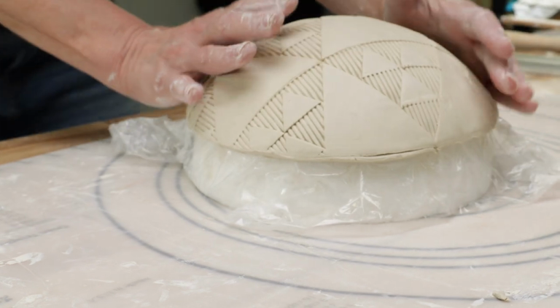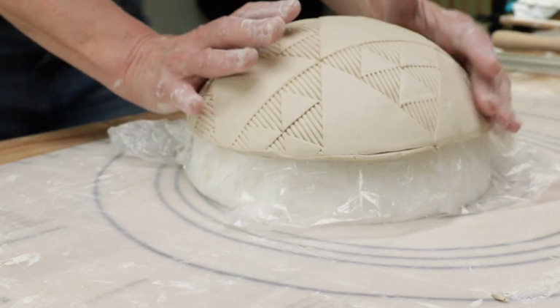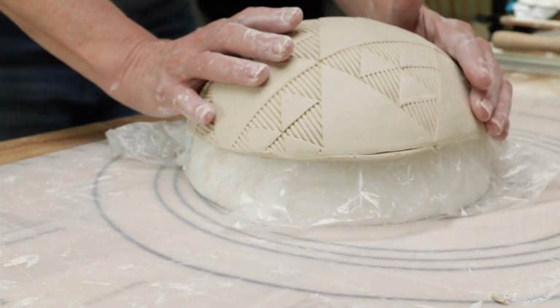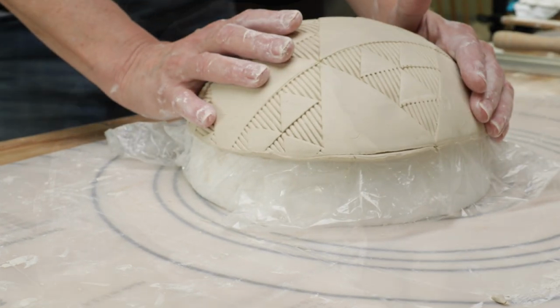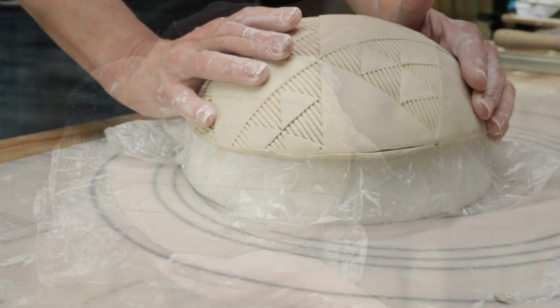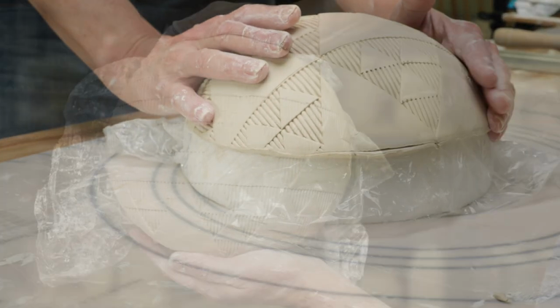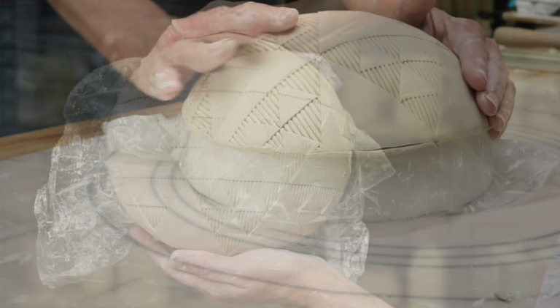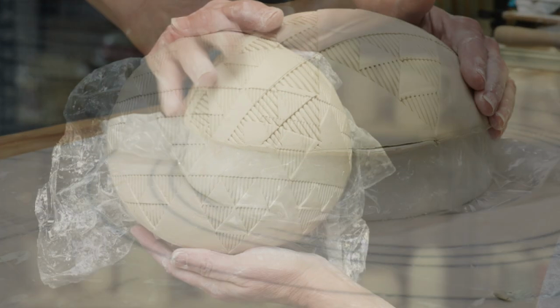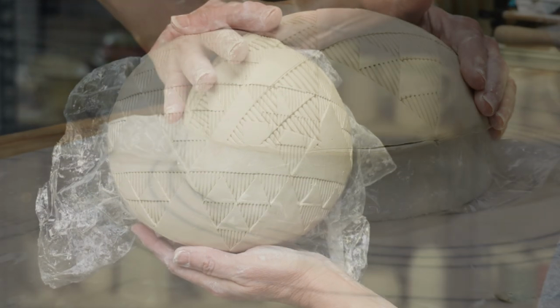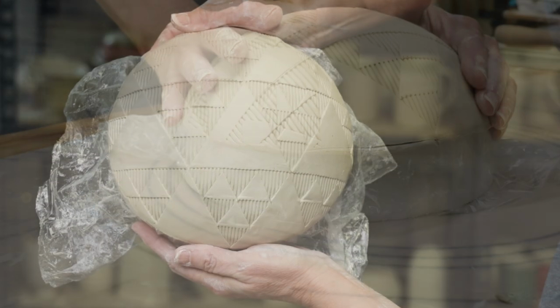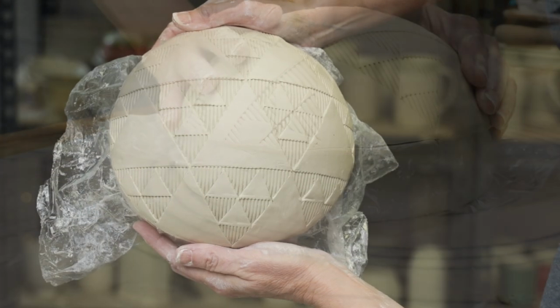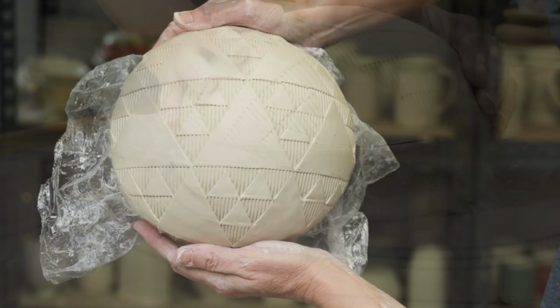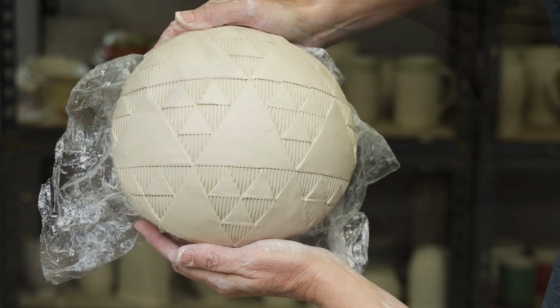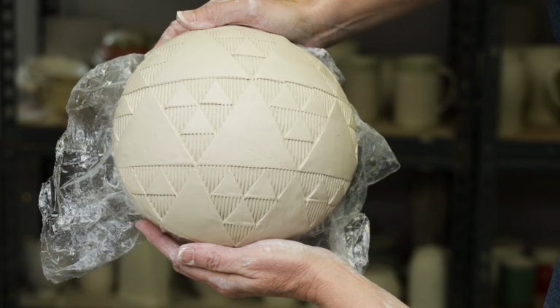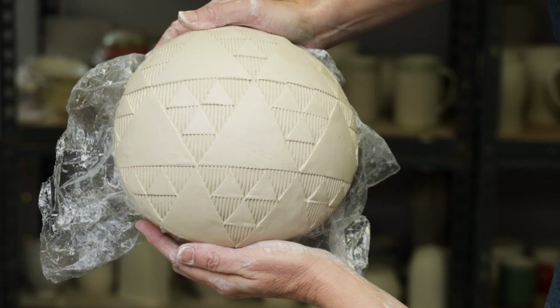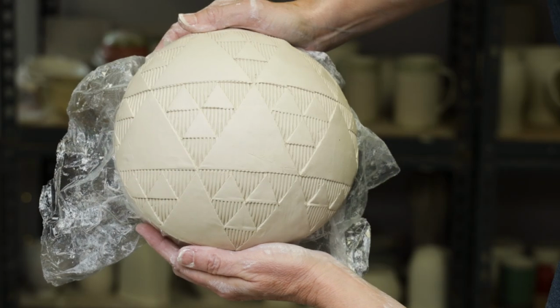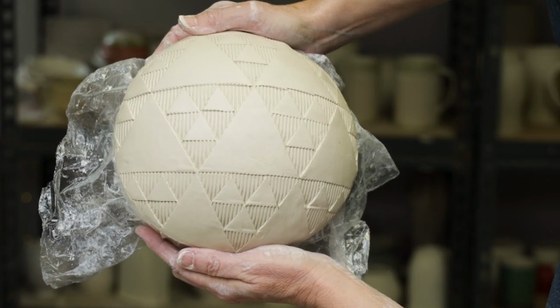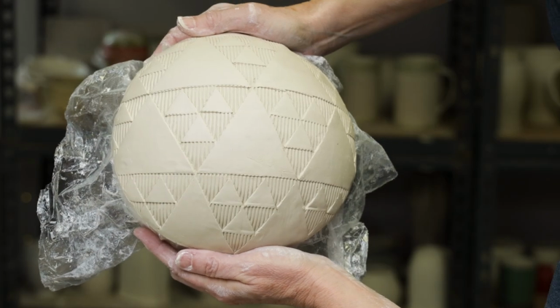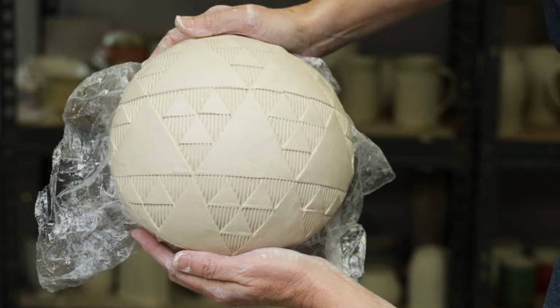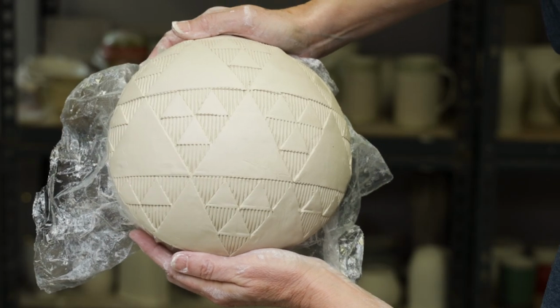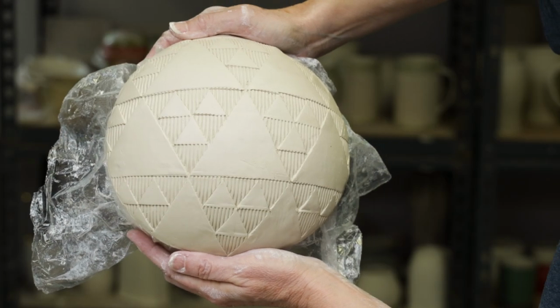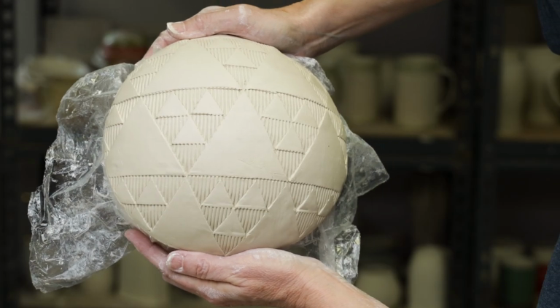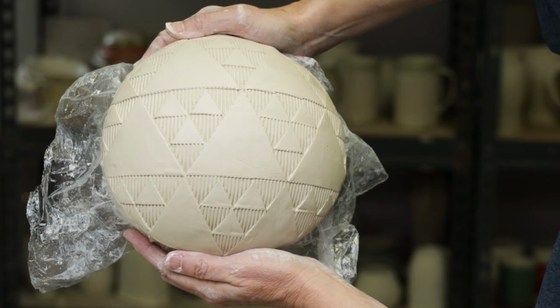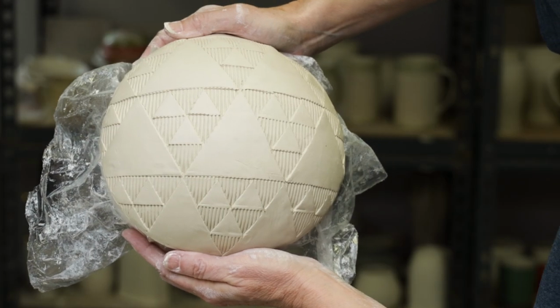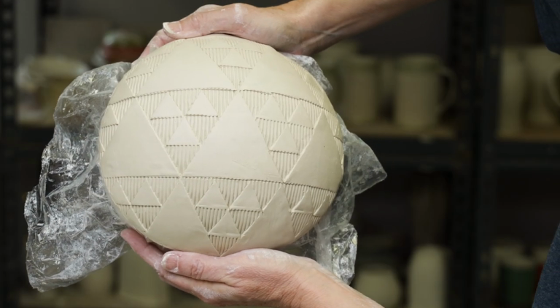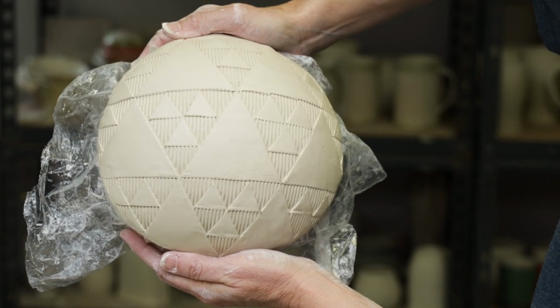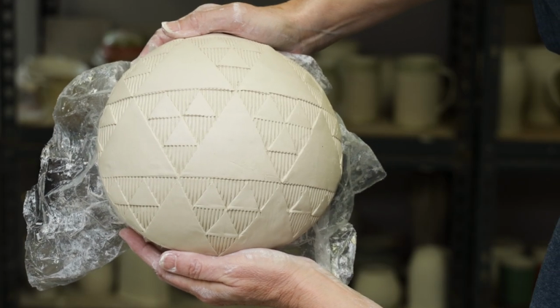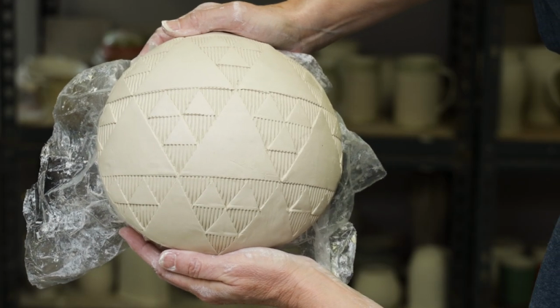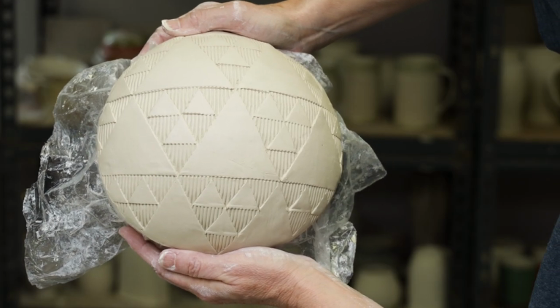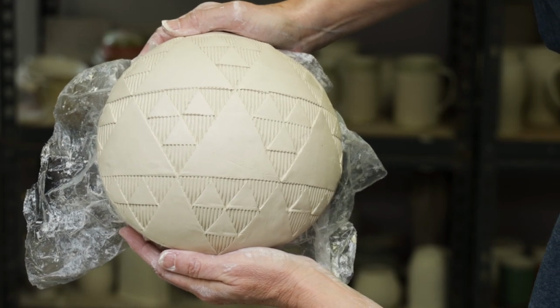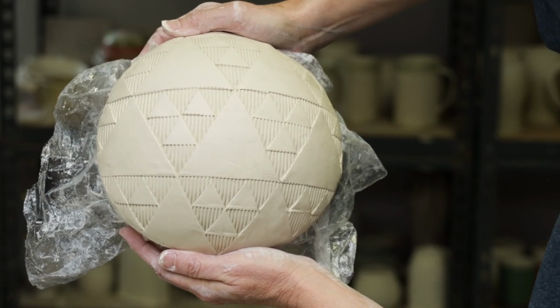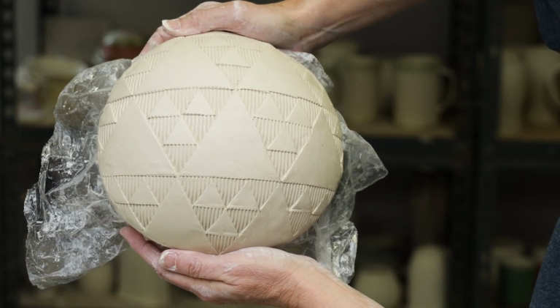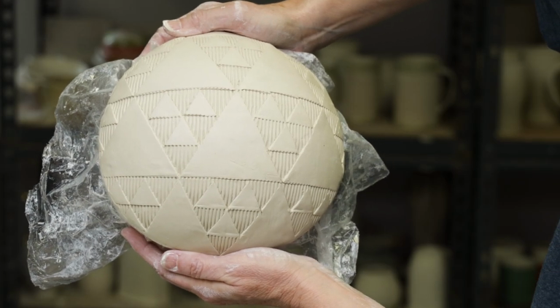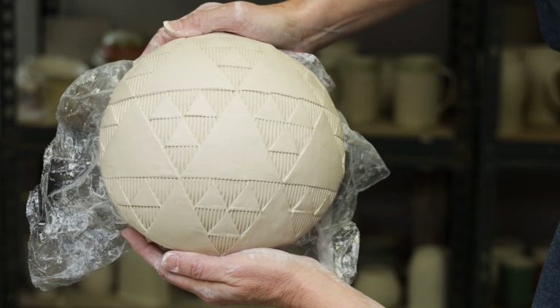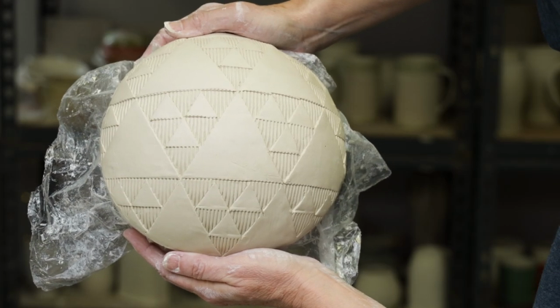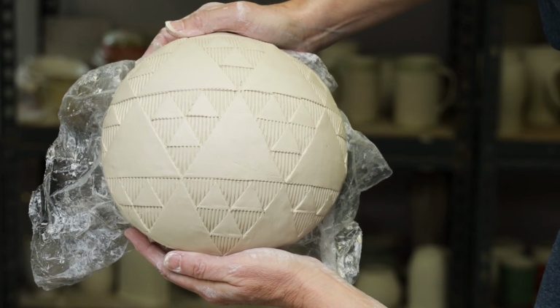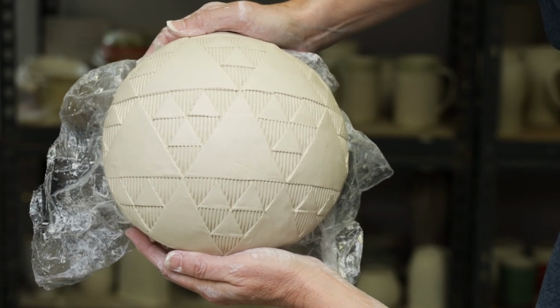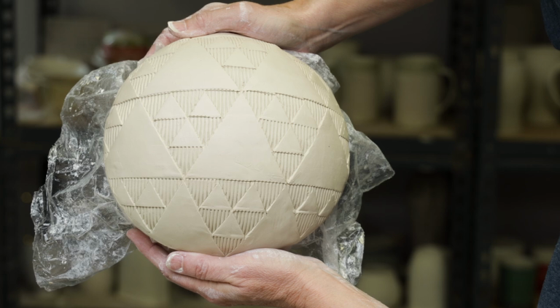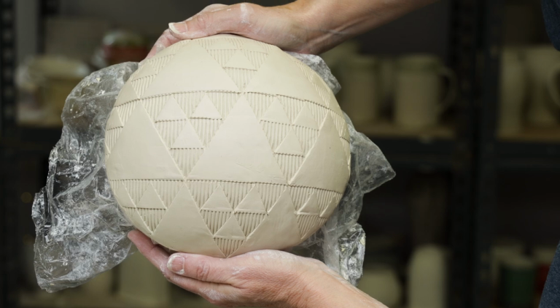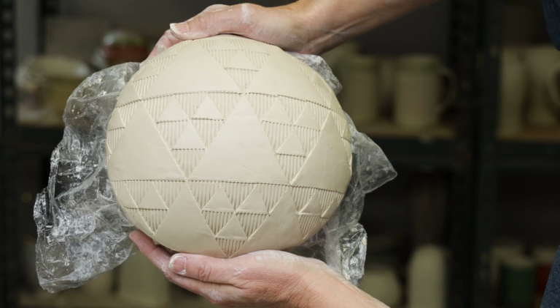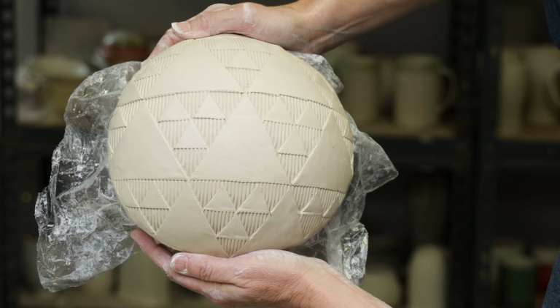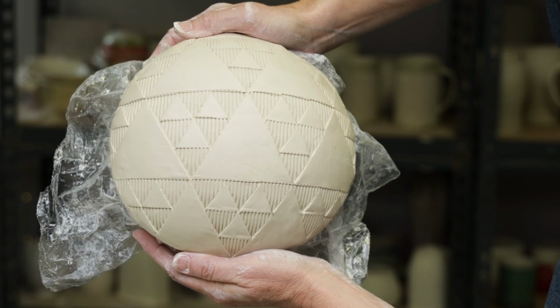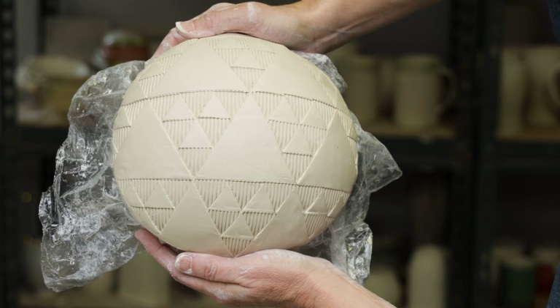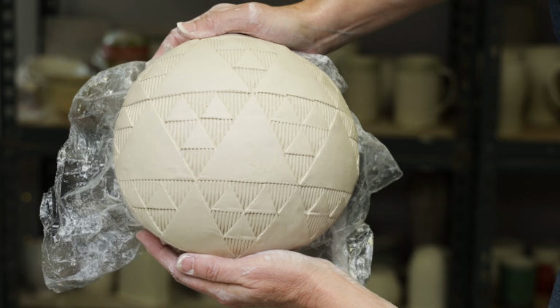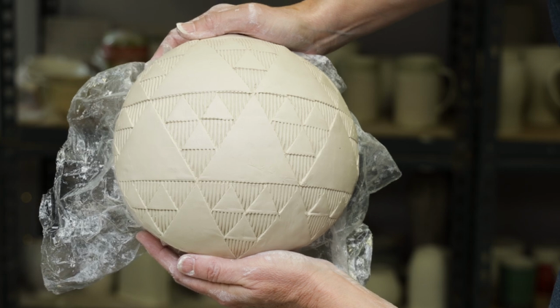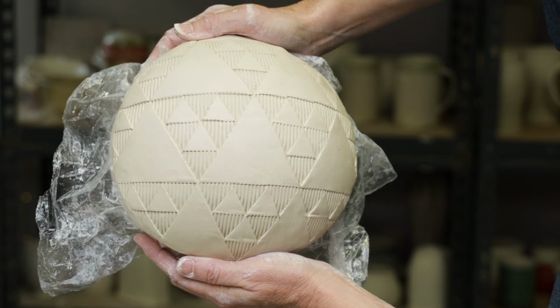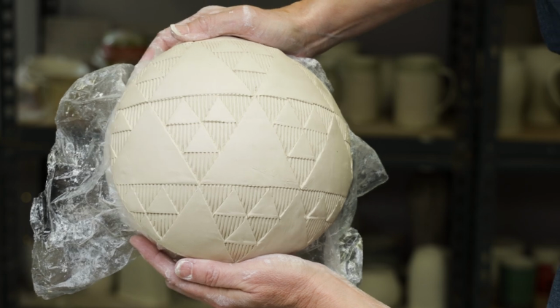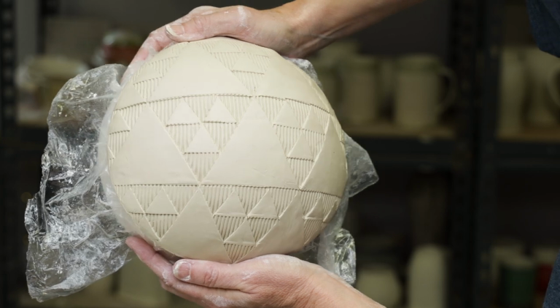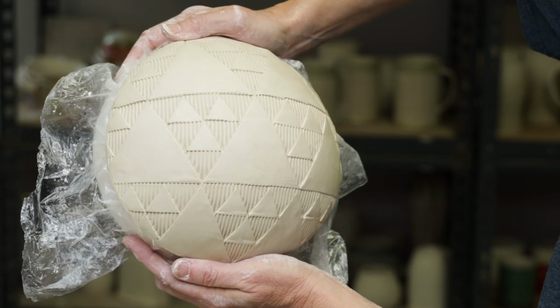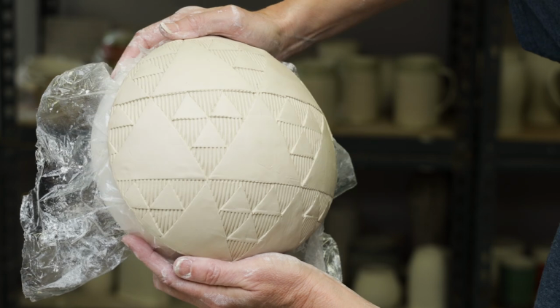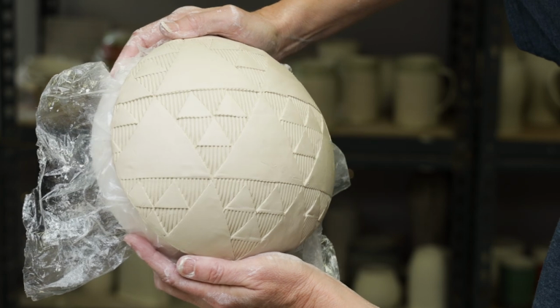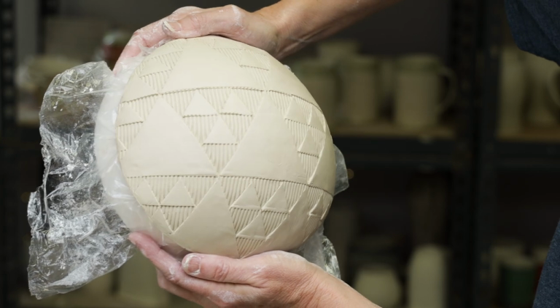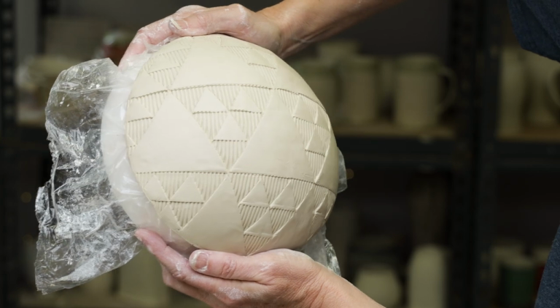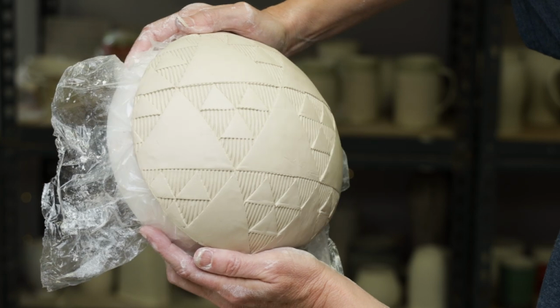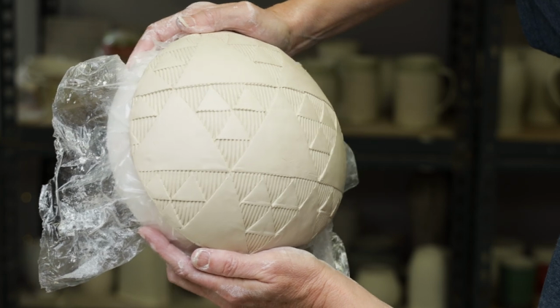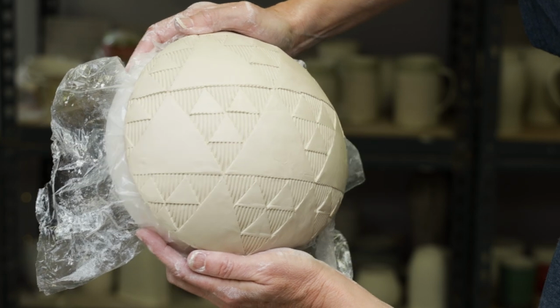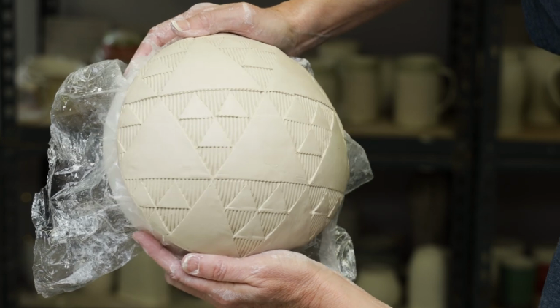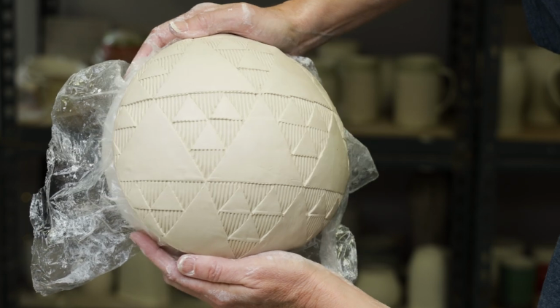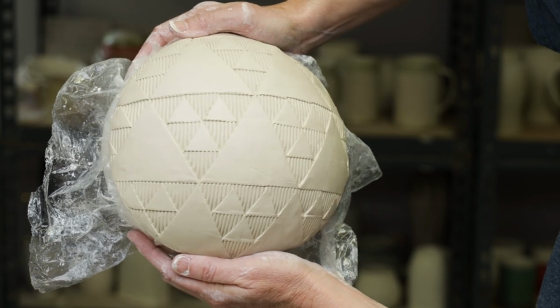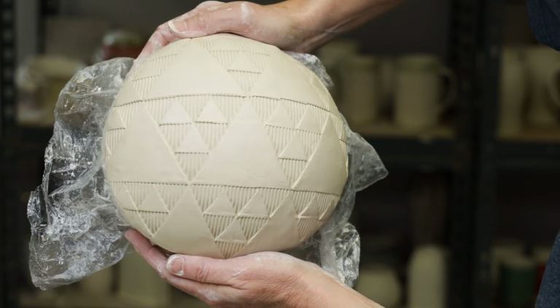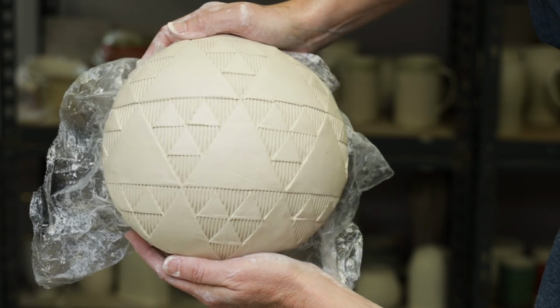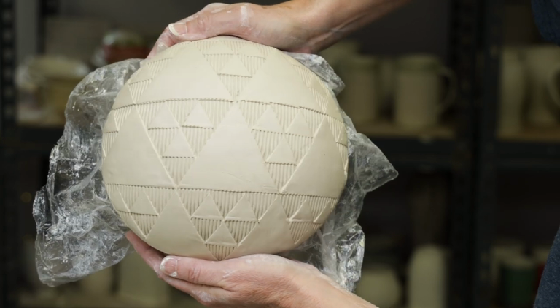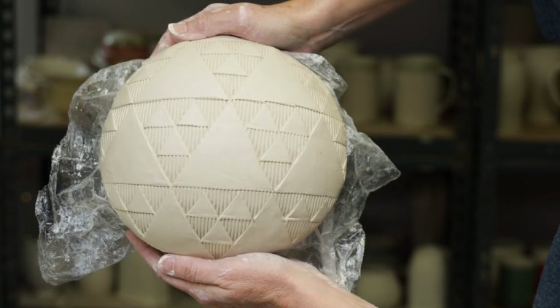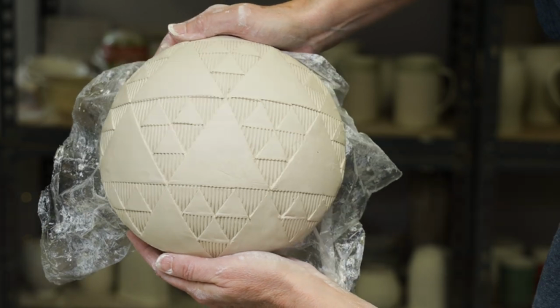I added a slab band around the raw edges to create a rim for this piece. This will make a nice bowl, or maybe even a wall hanging.